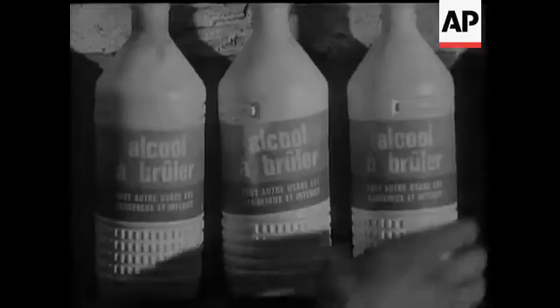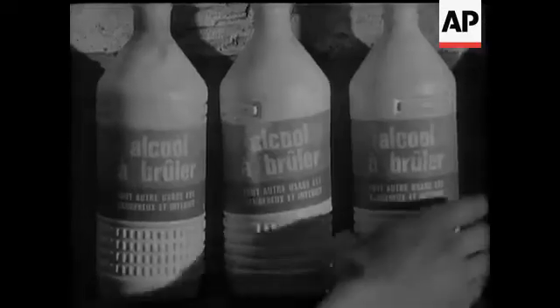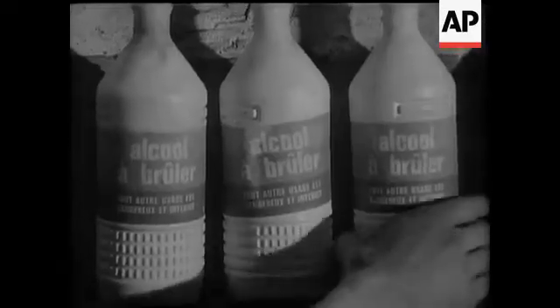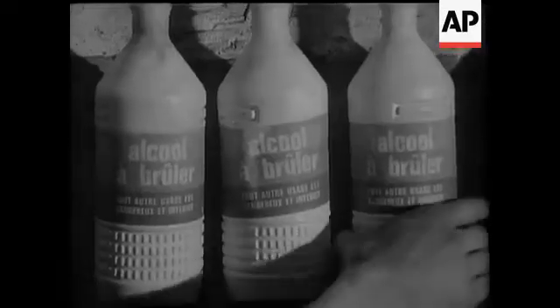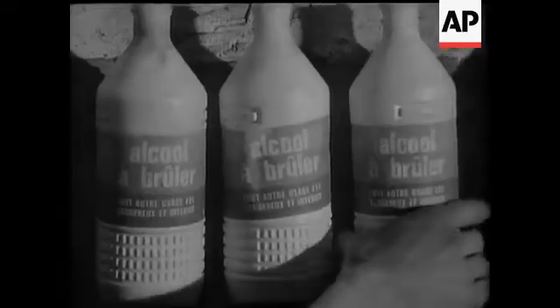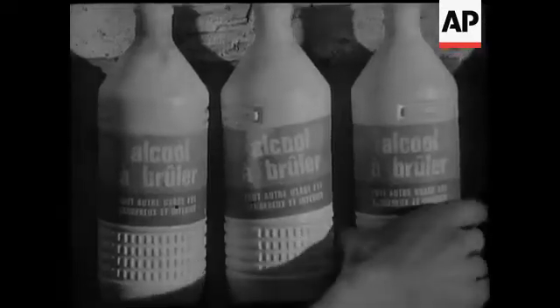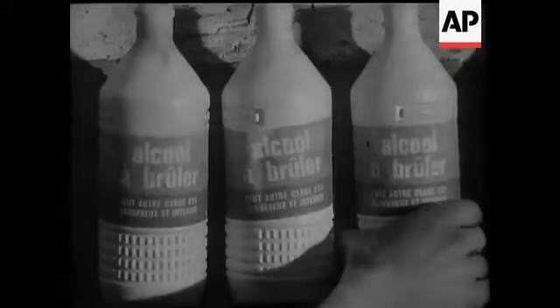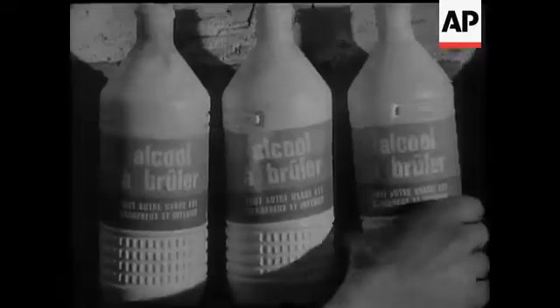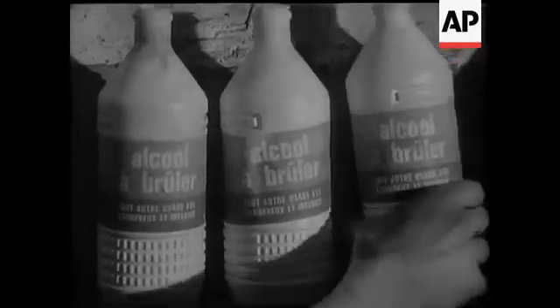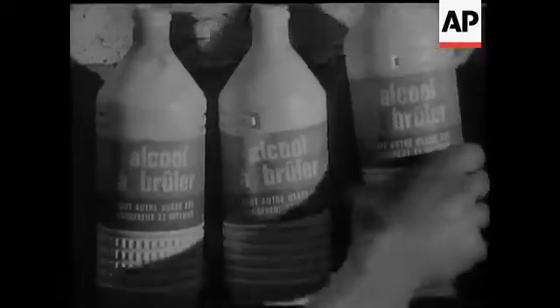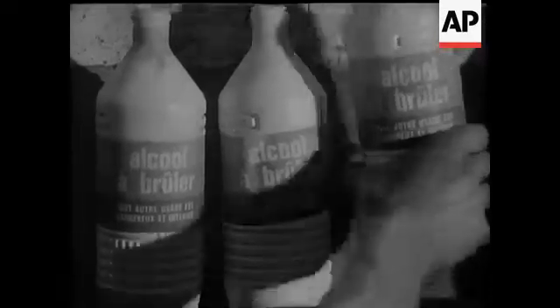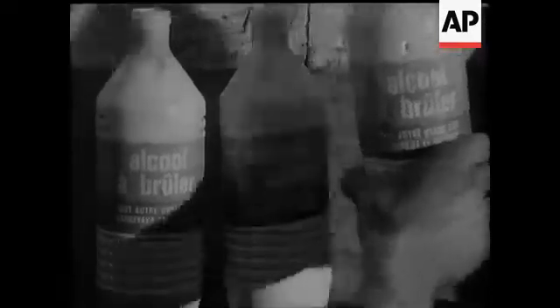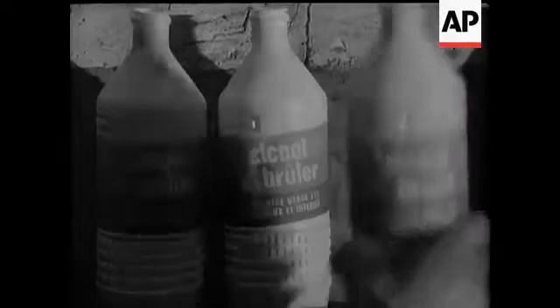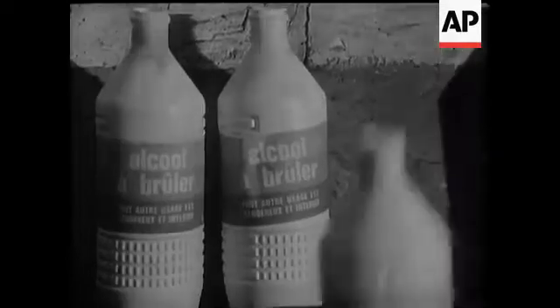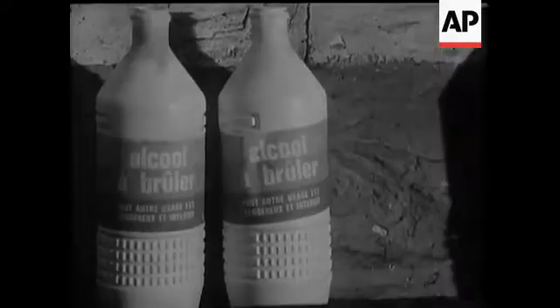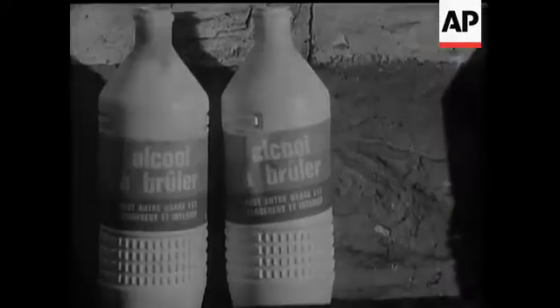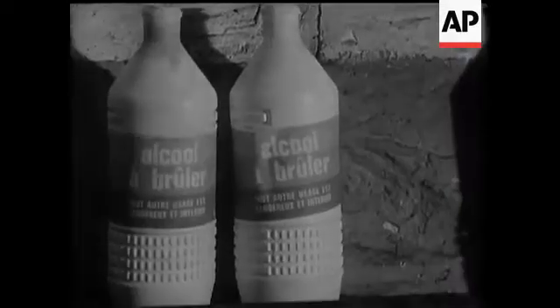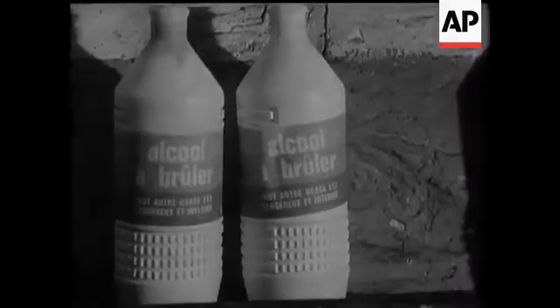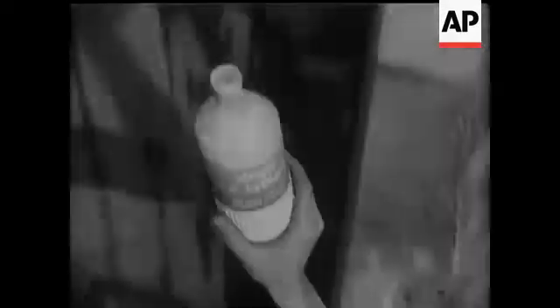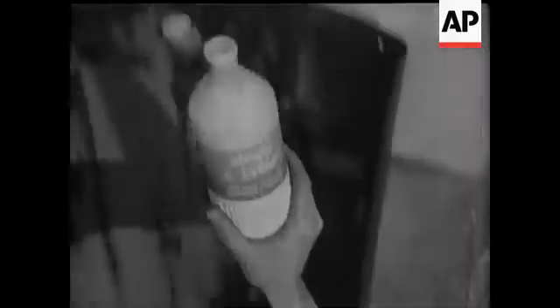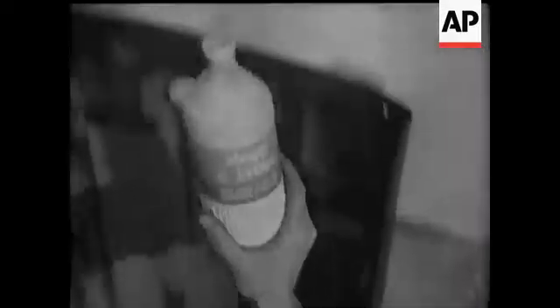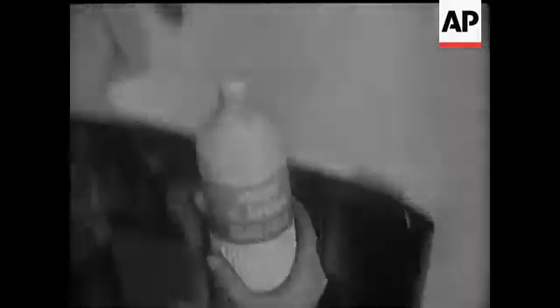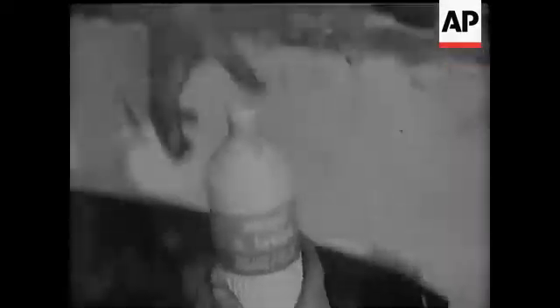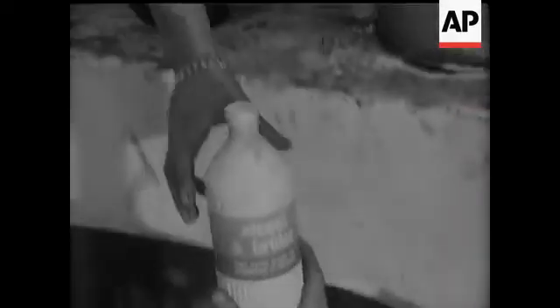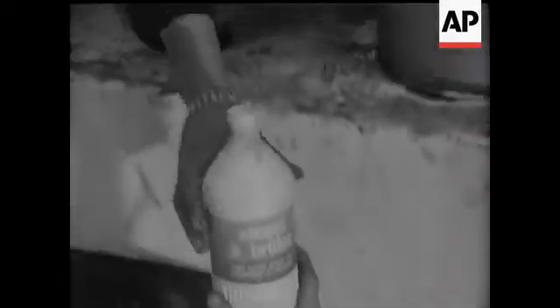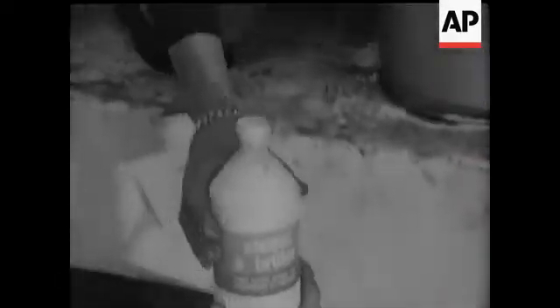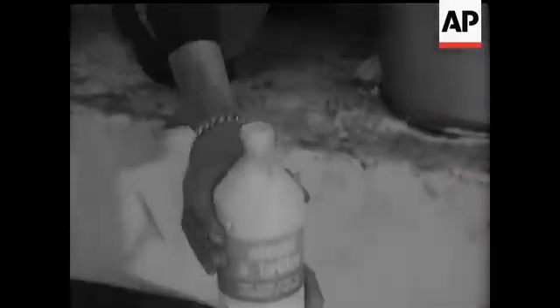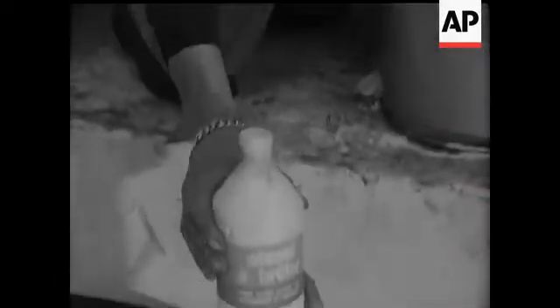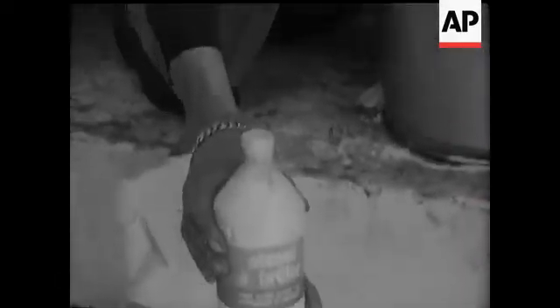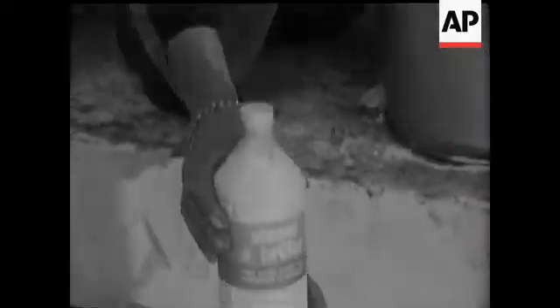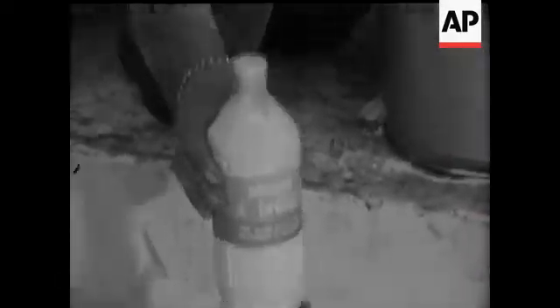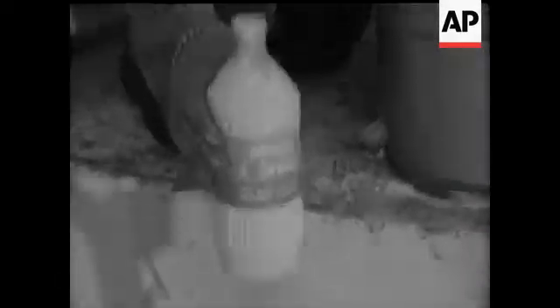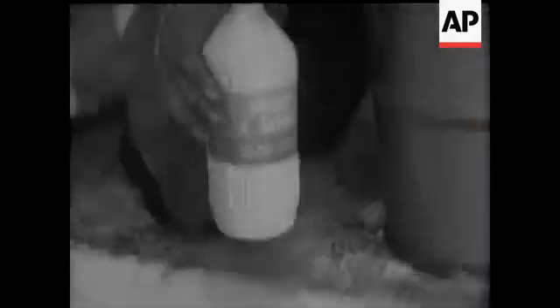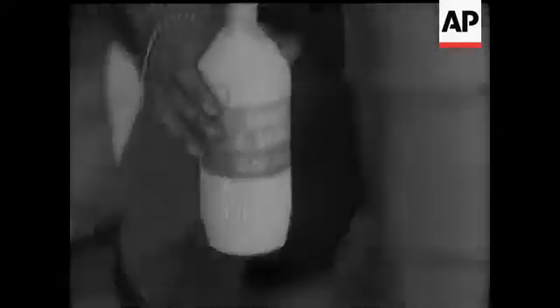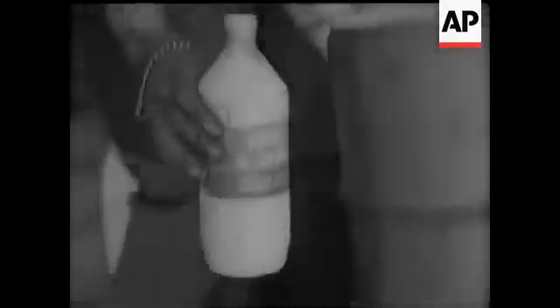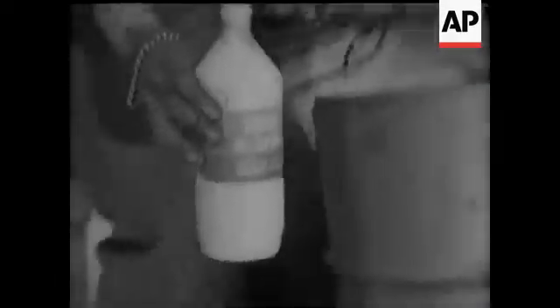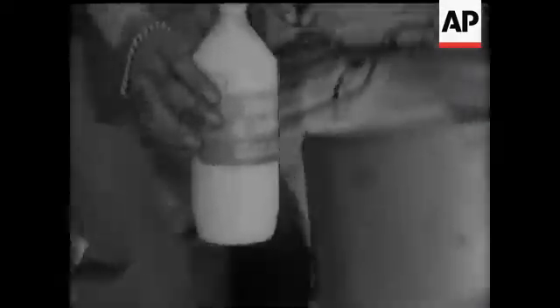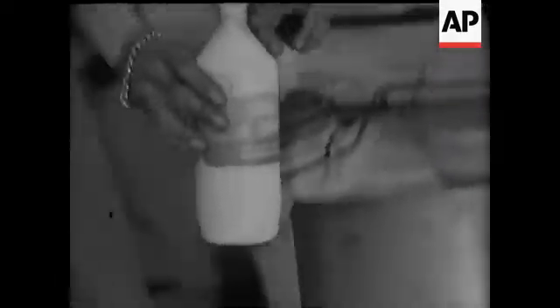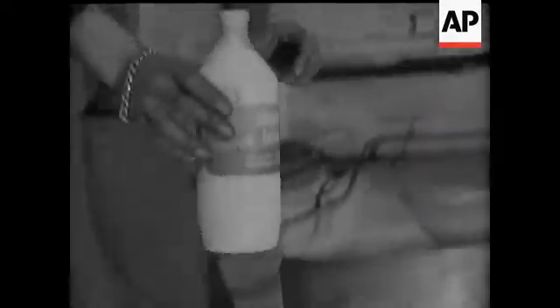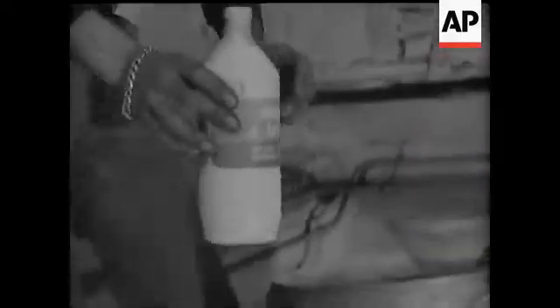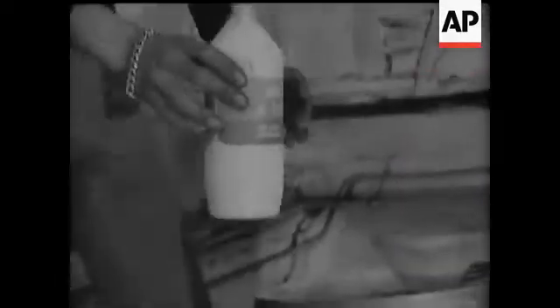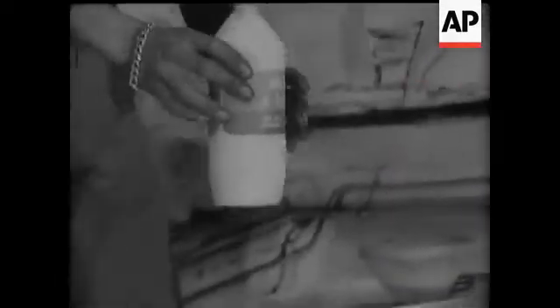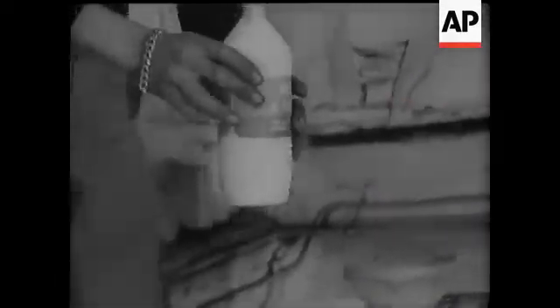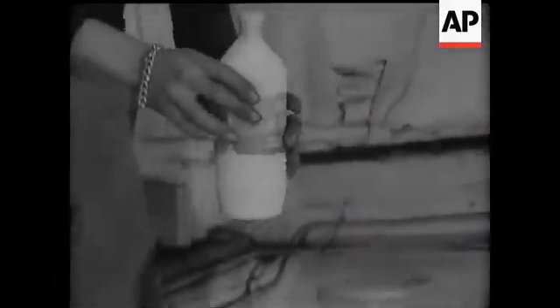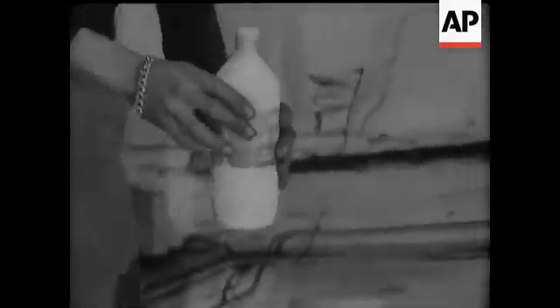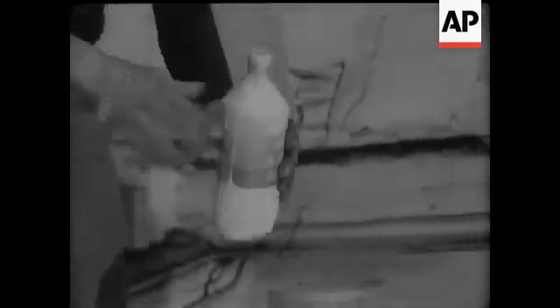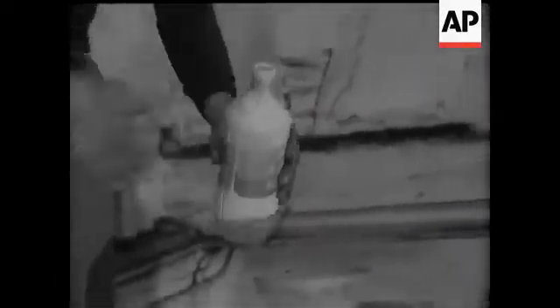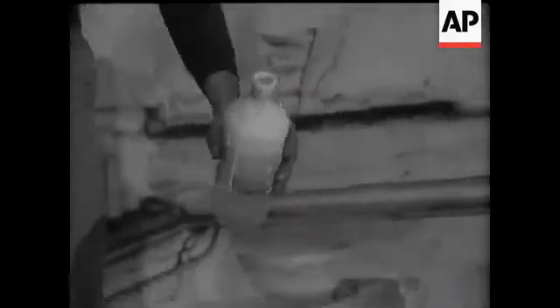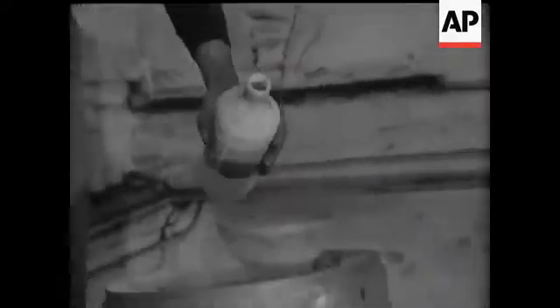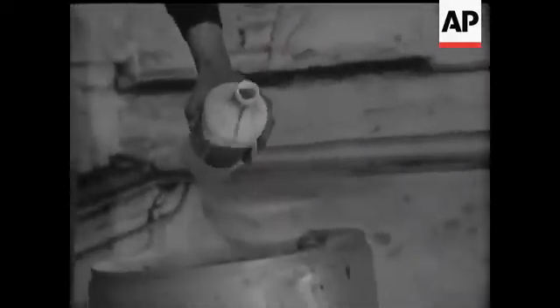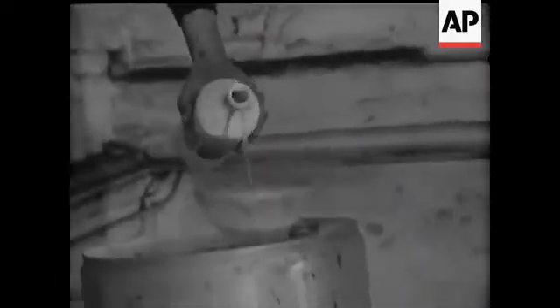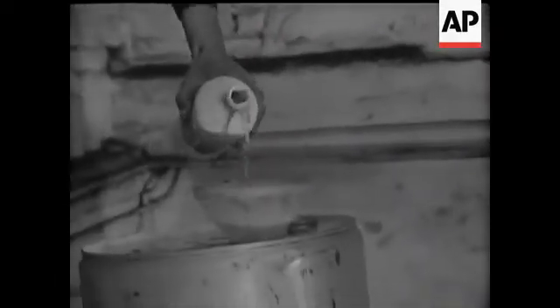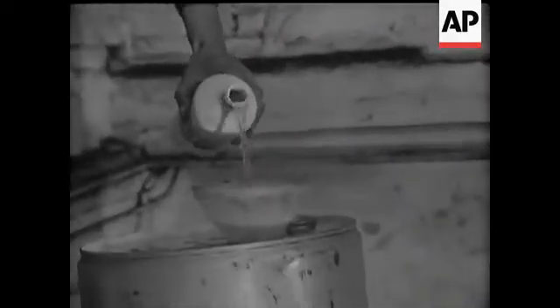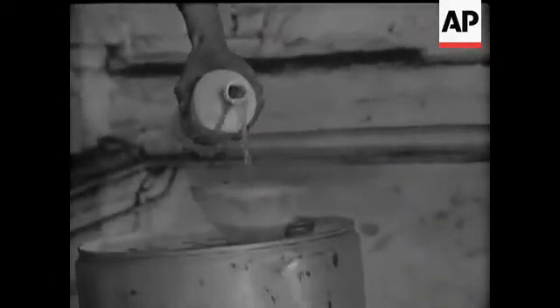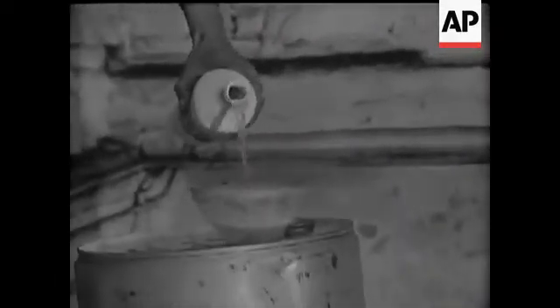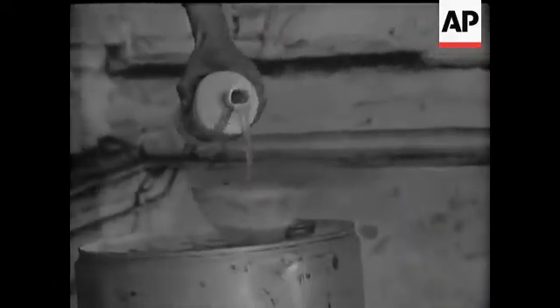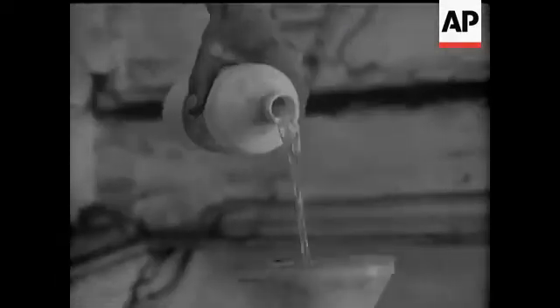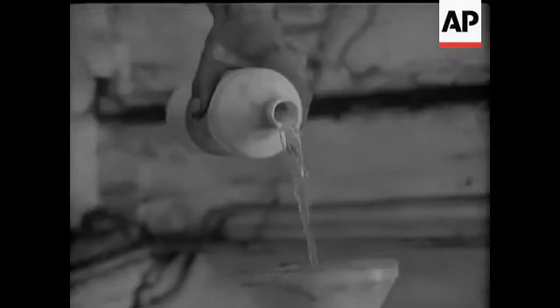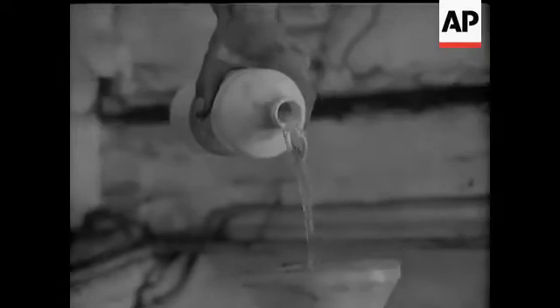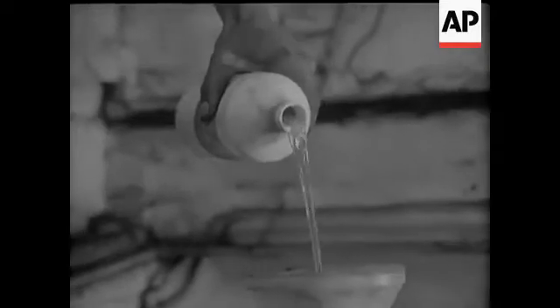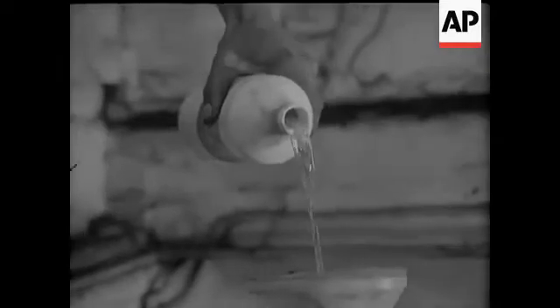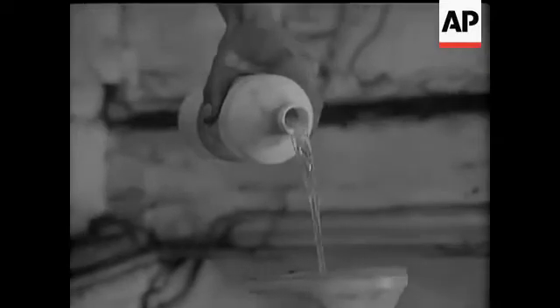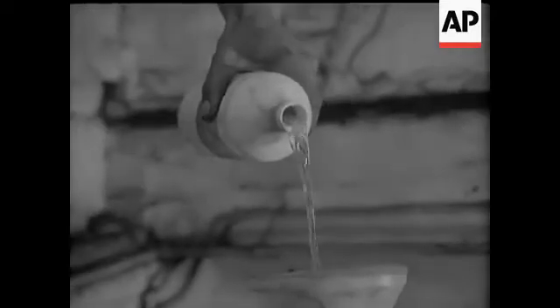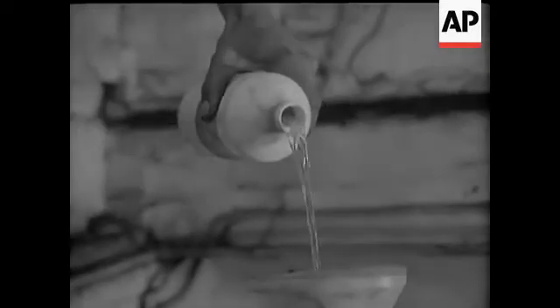Not forgetting some alcohol. The actual formula is 40% alcohol to 60% water.